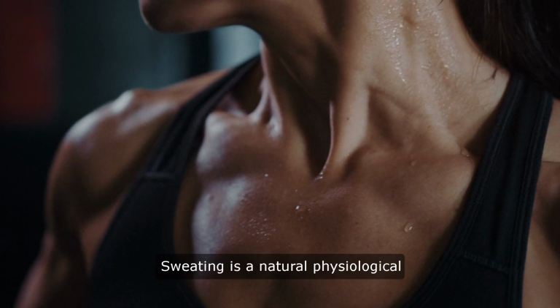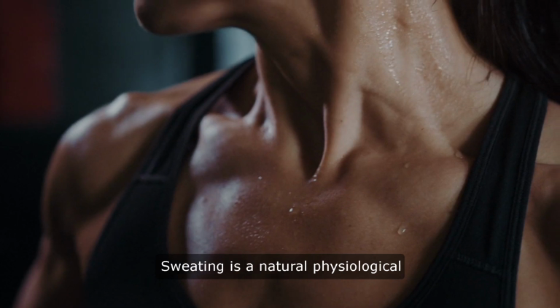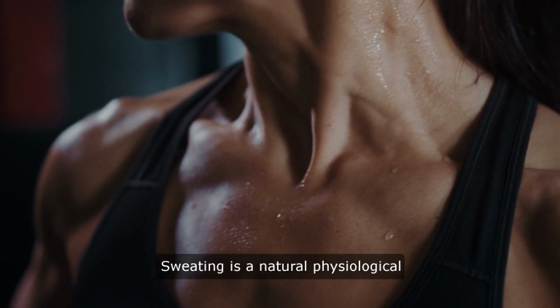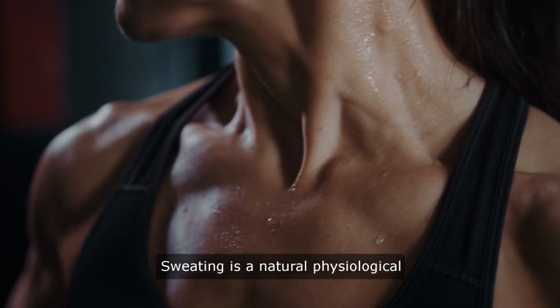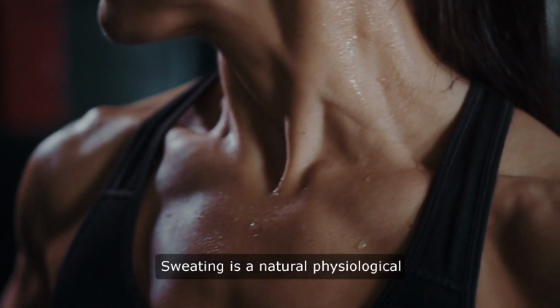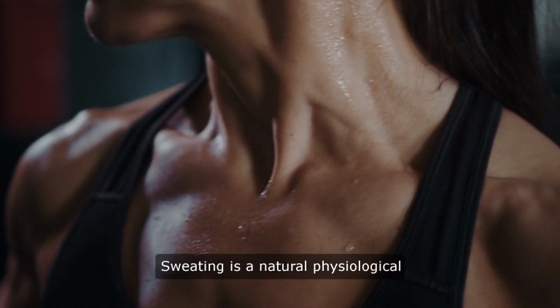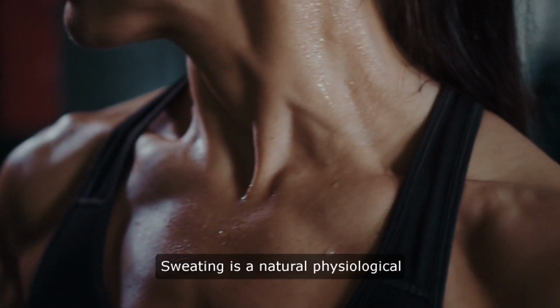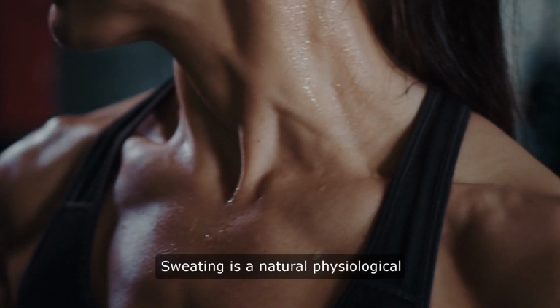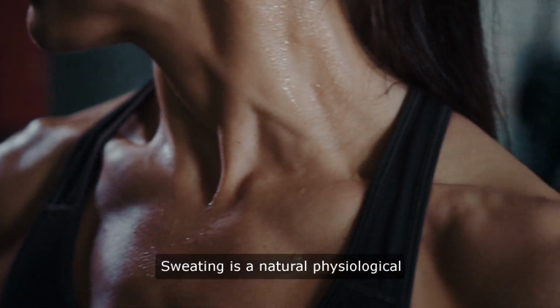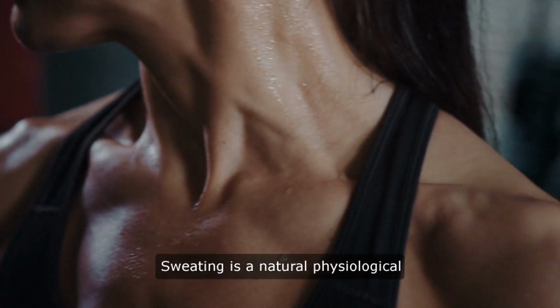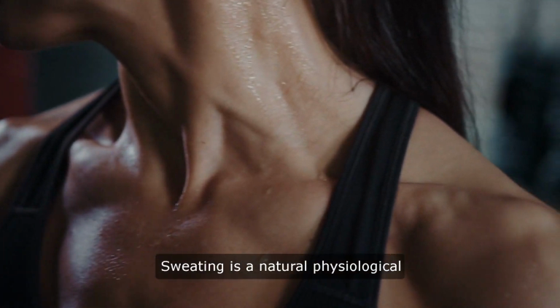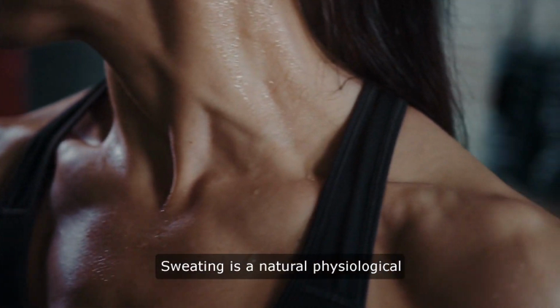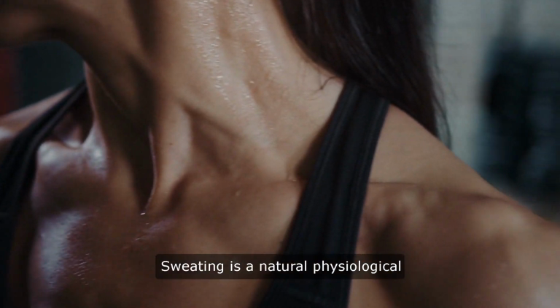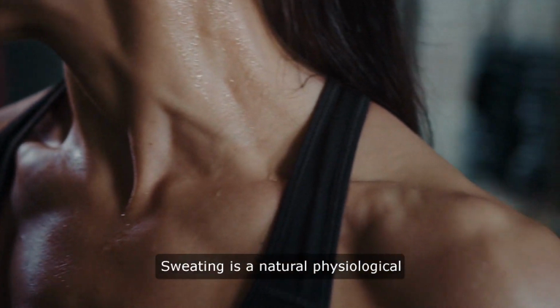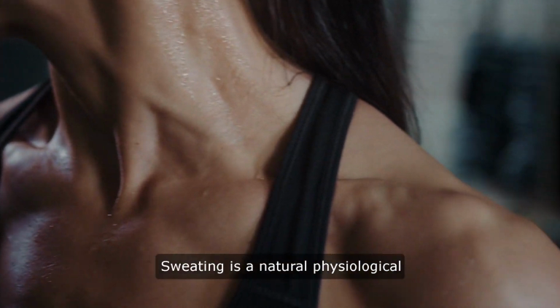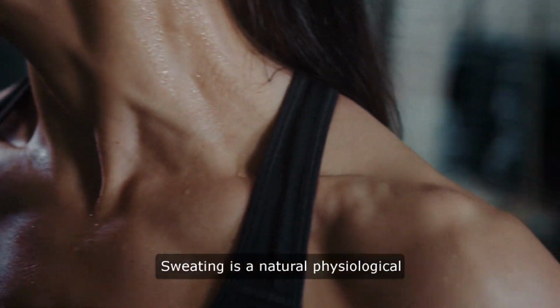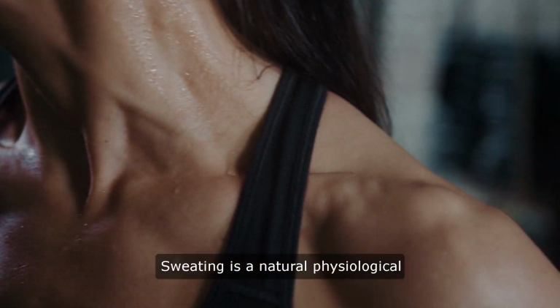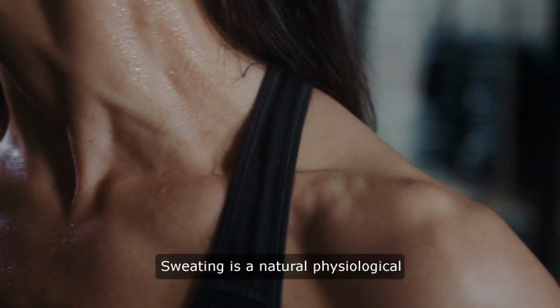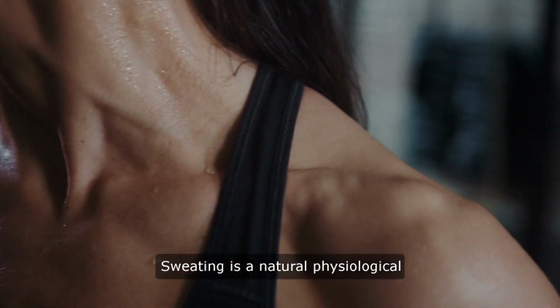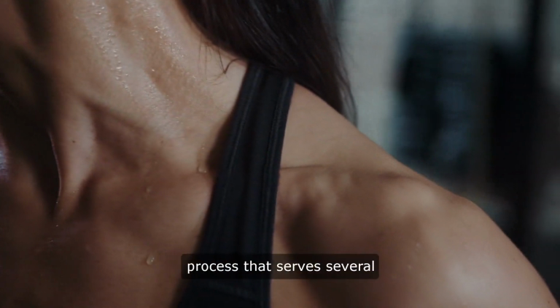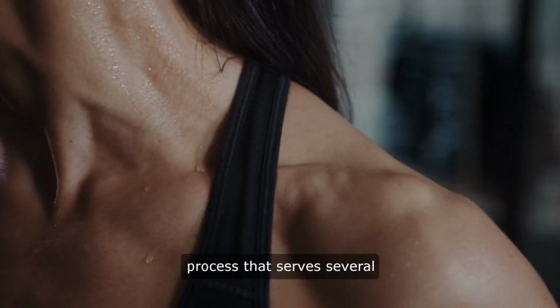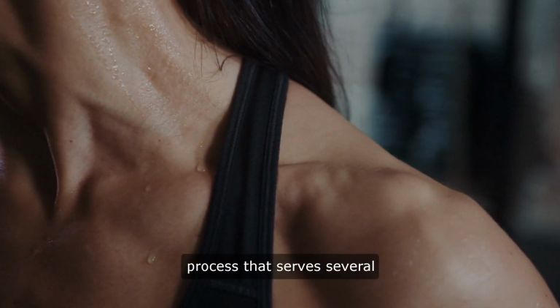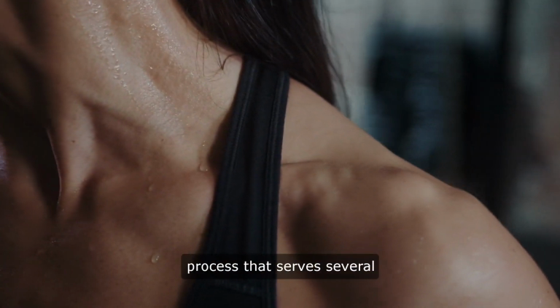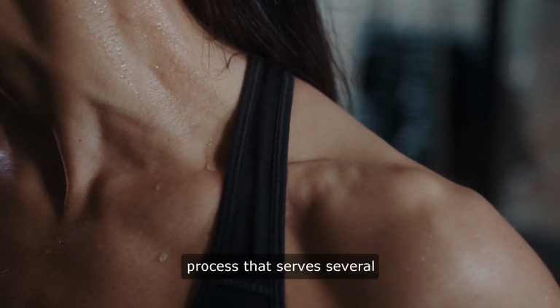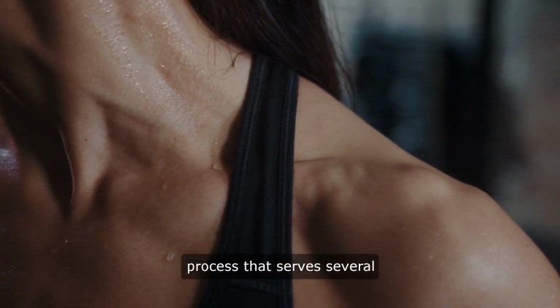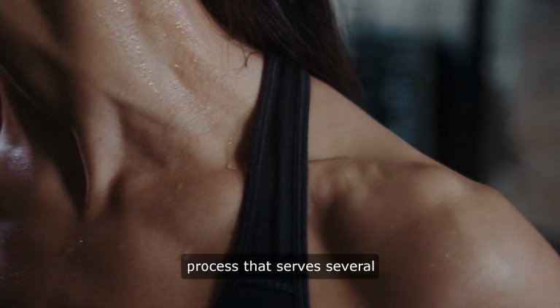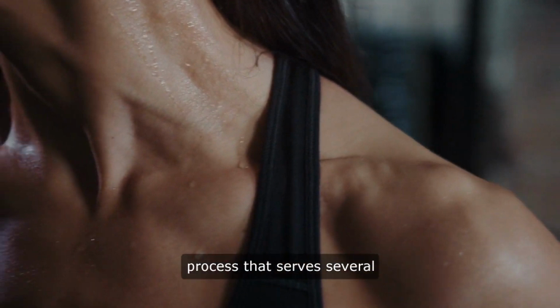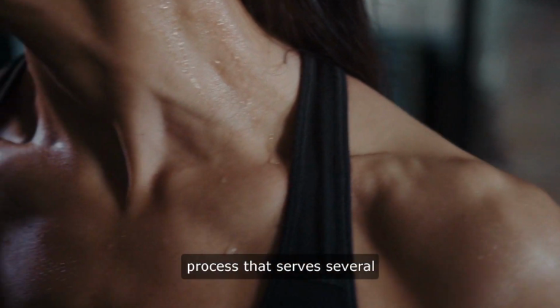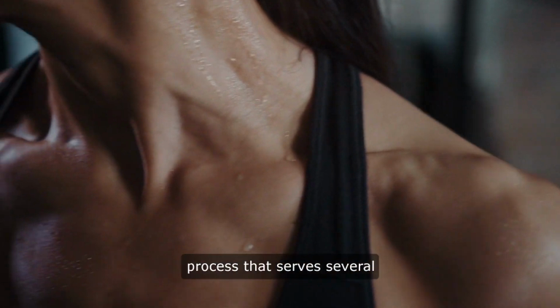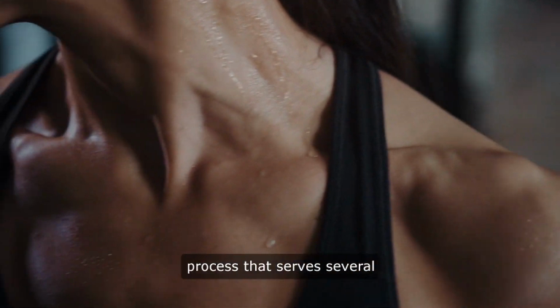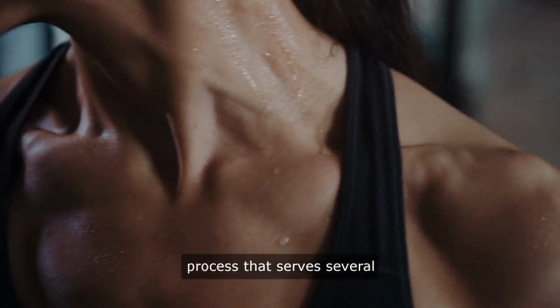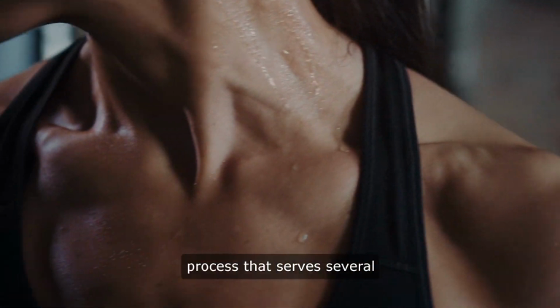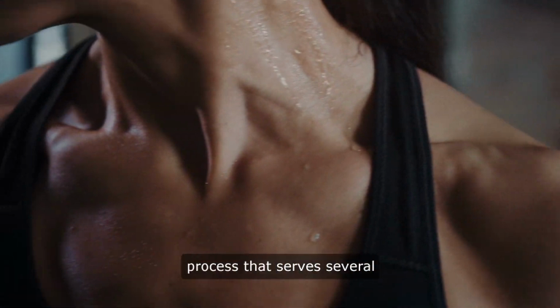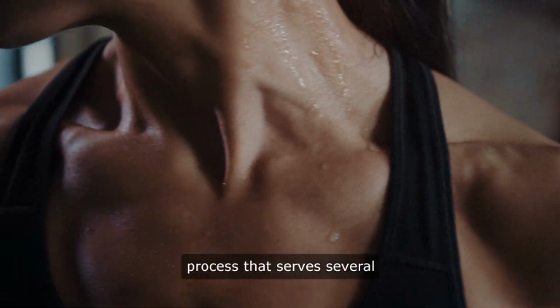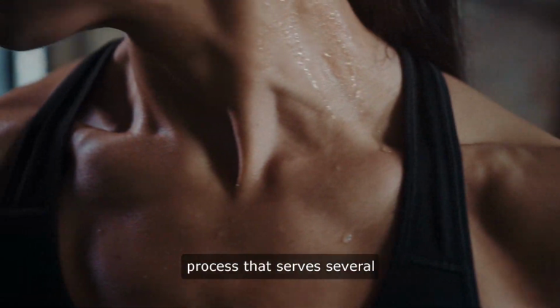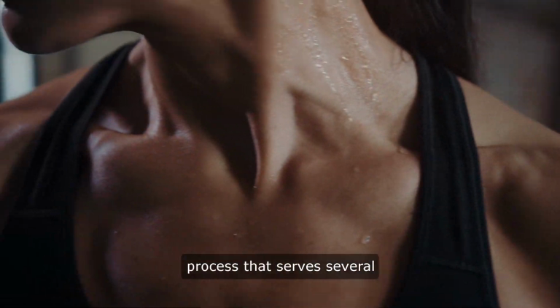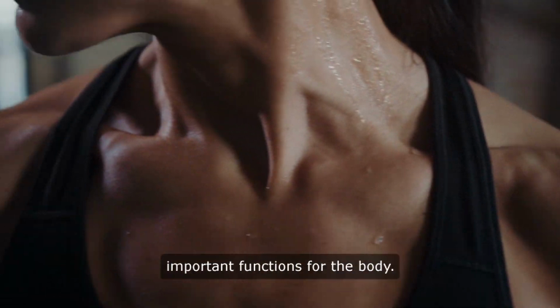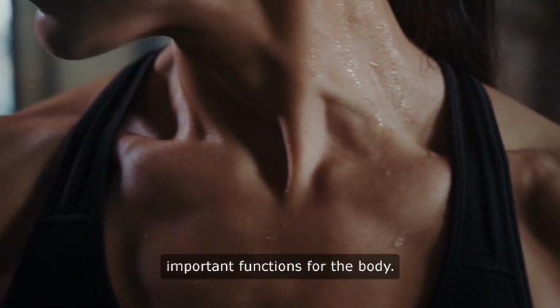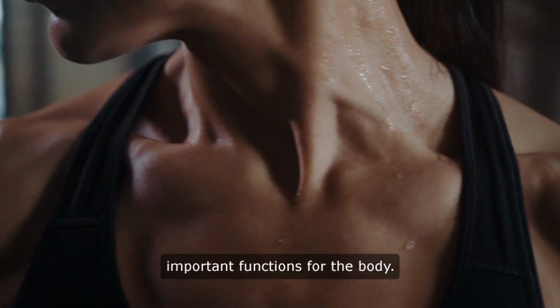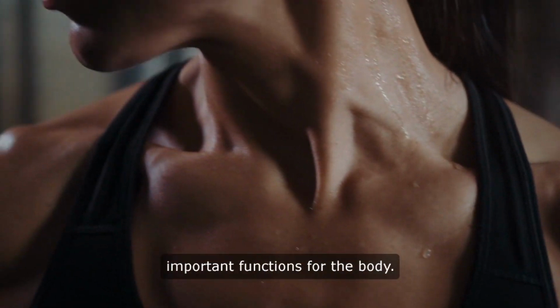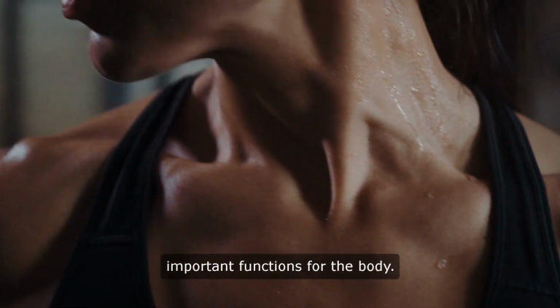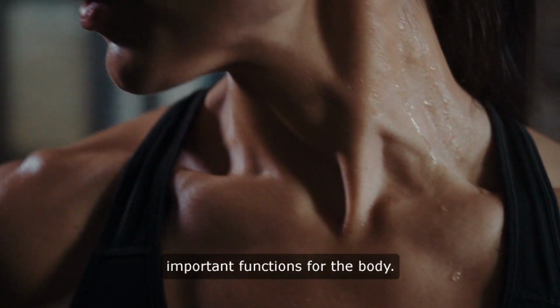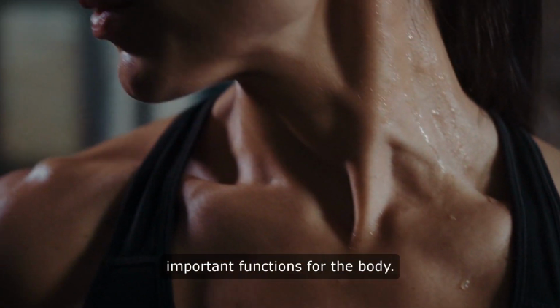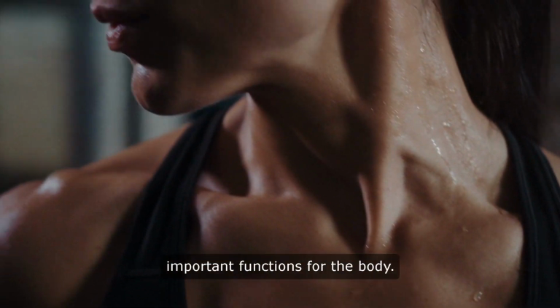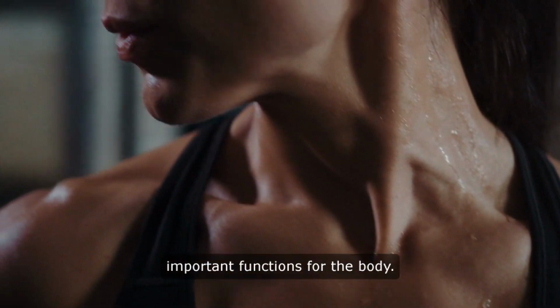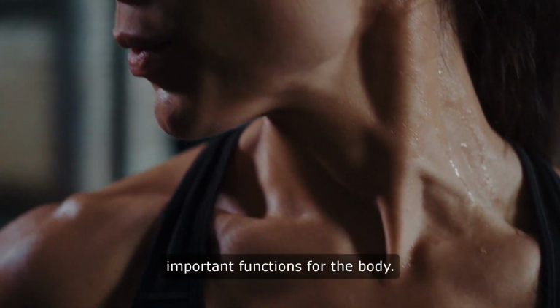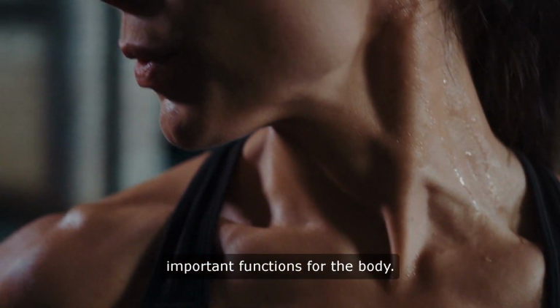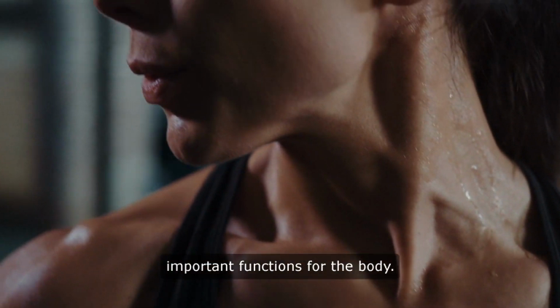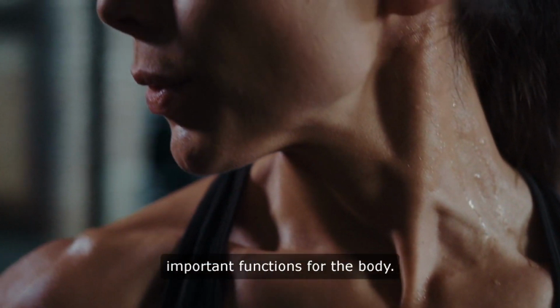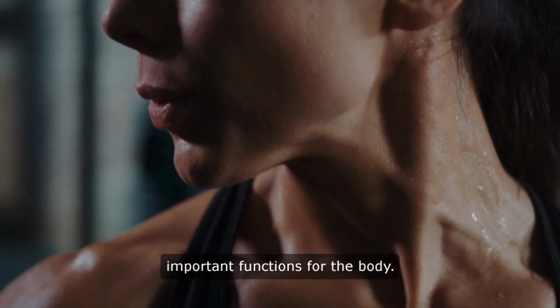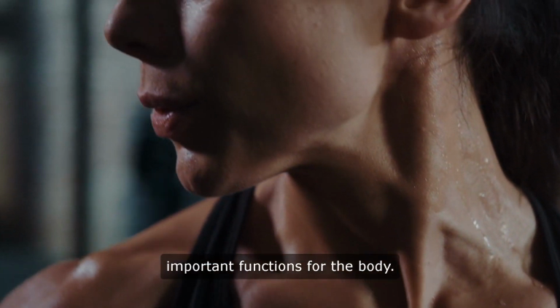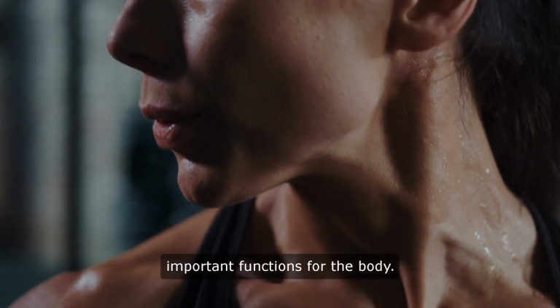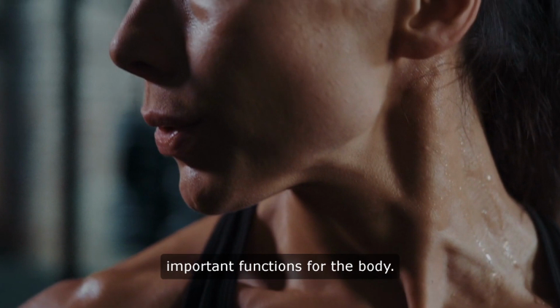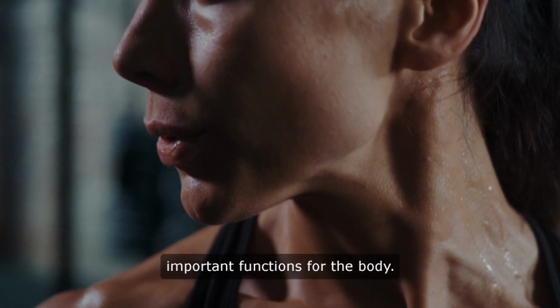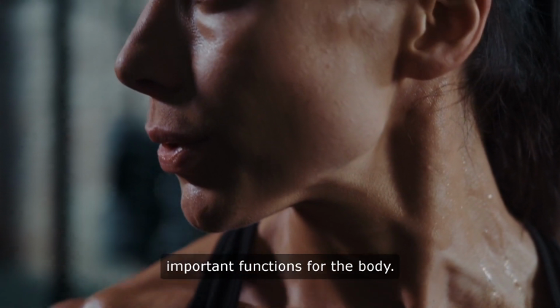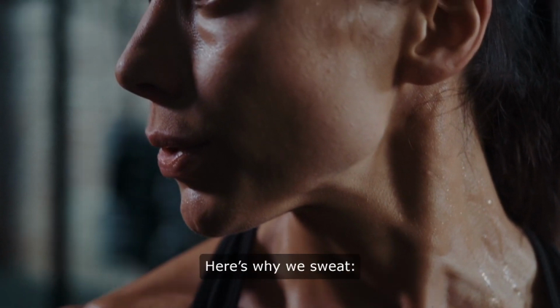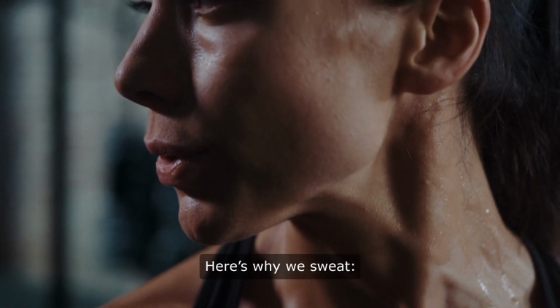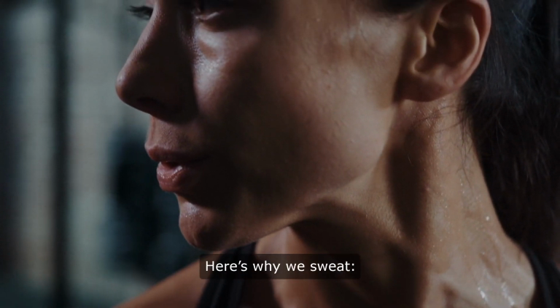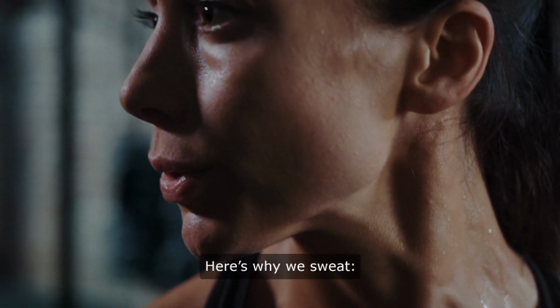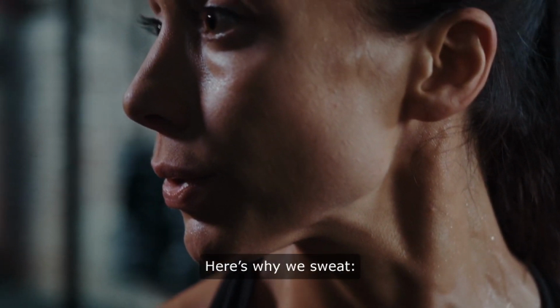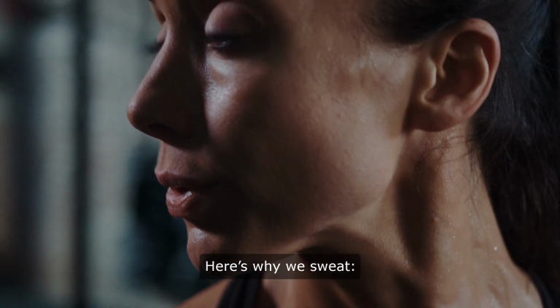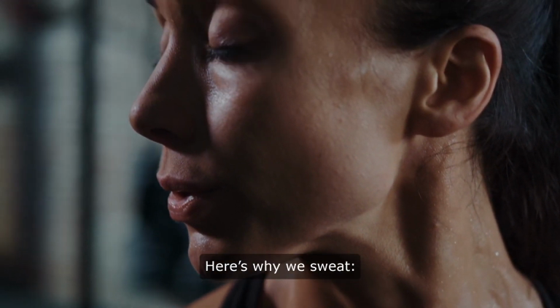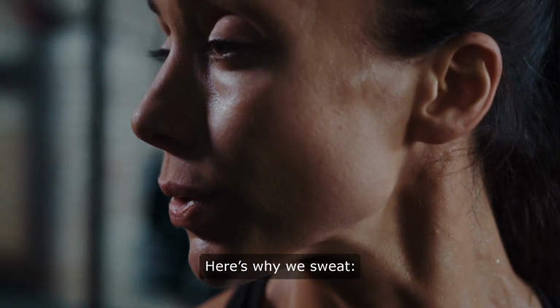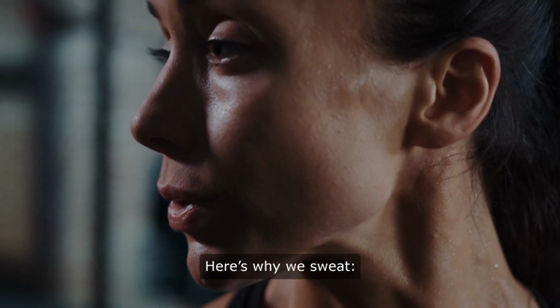Sweating is a natural physiological process that serves several important functions for the body. Here's why we sweat.